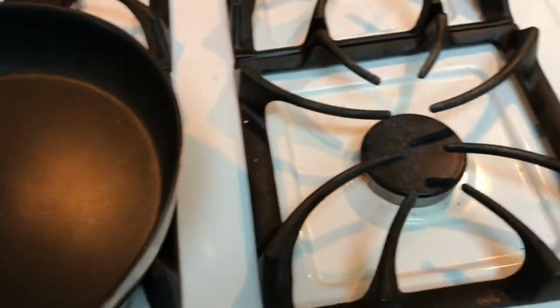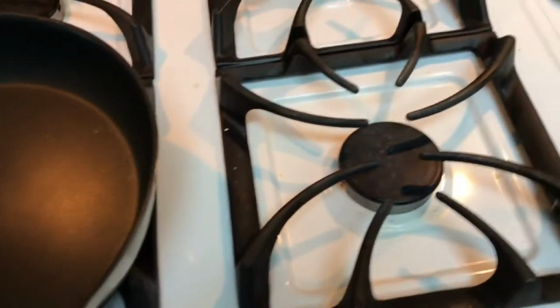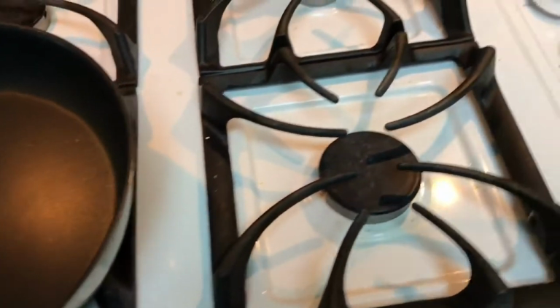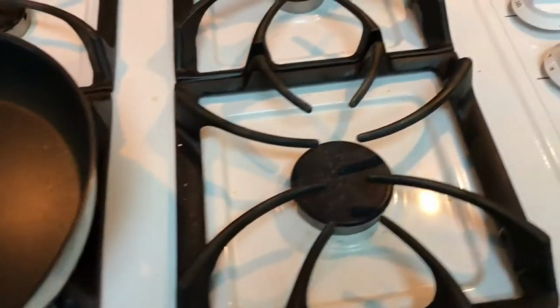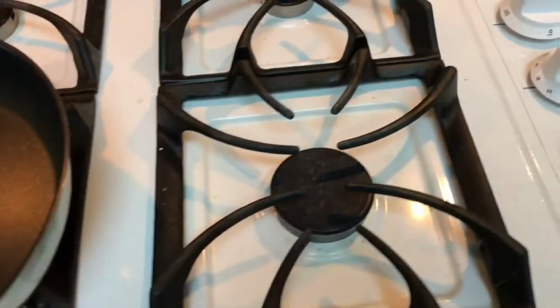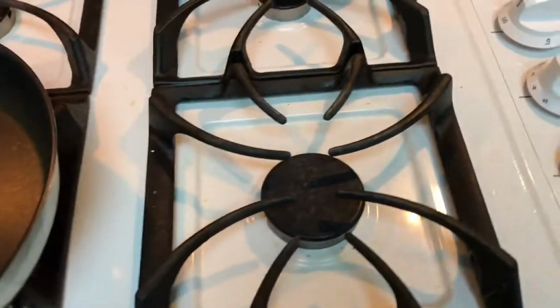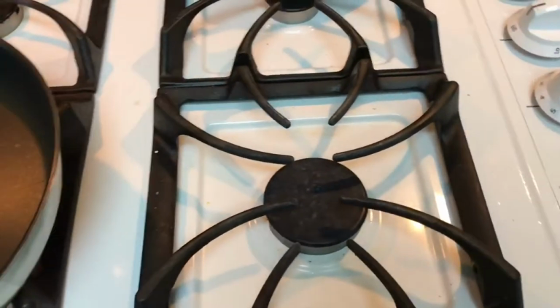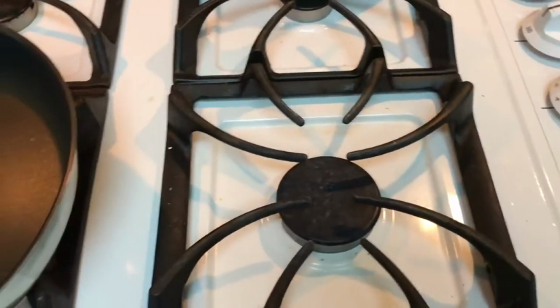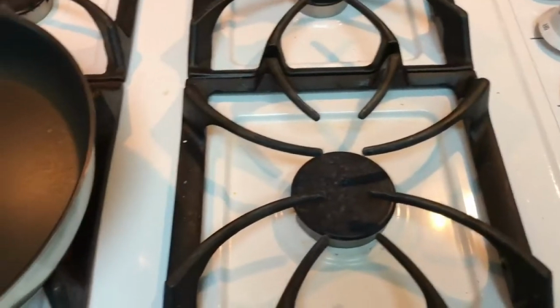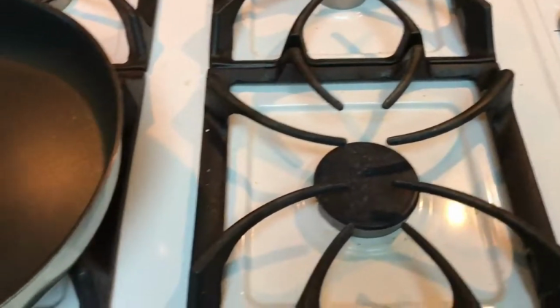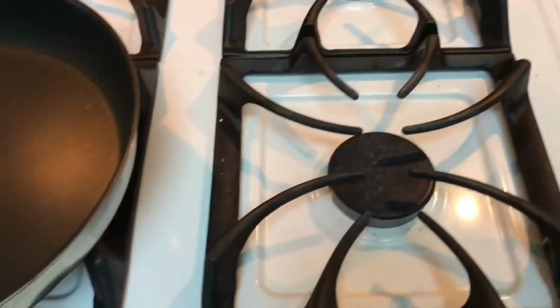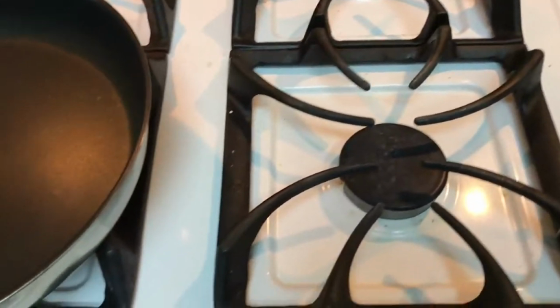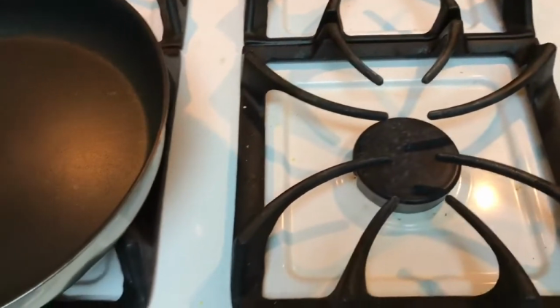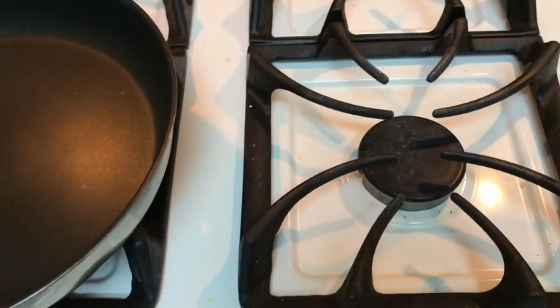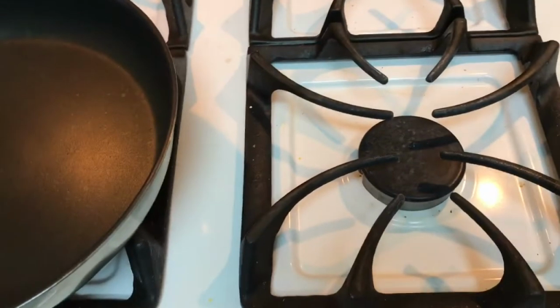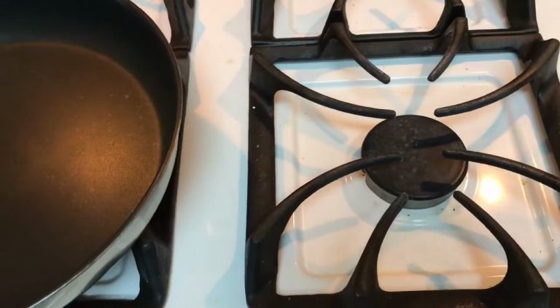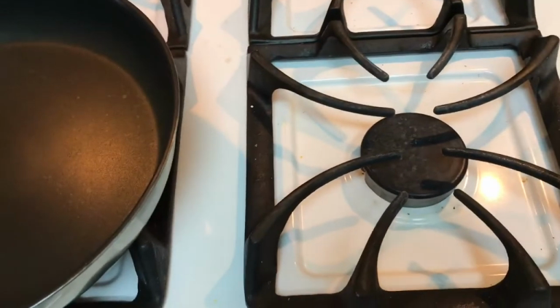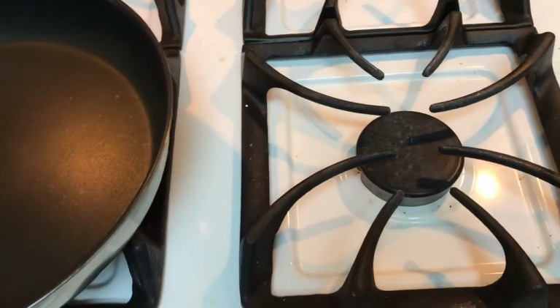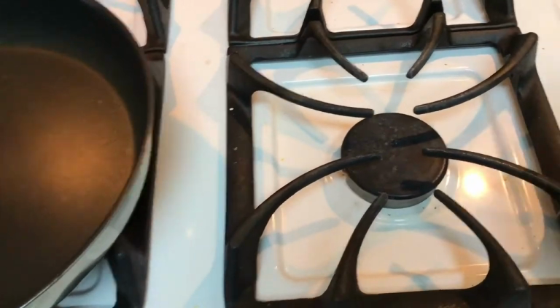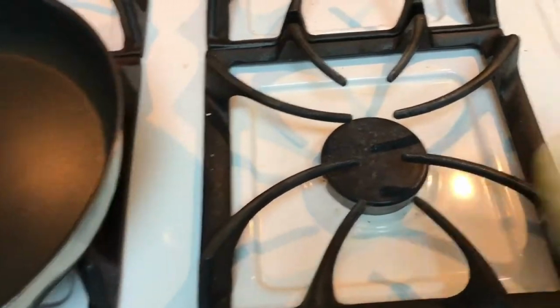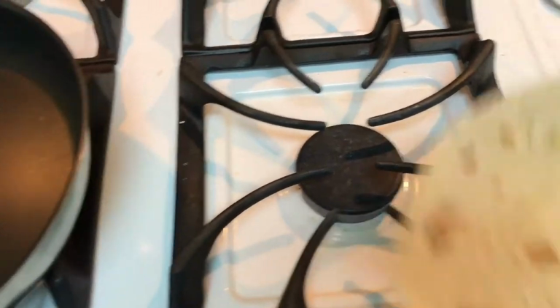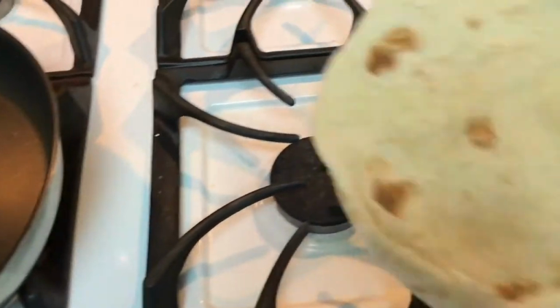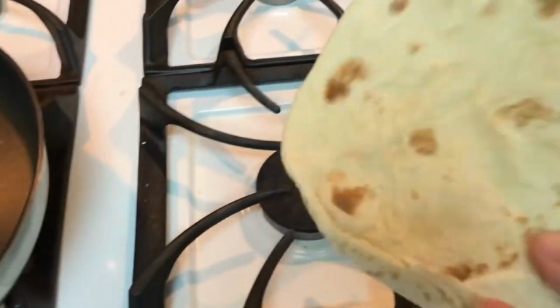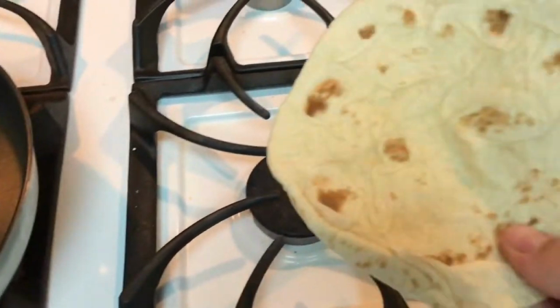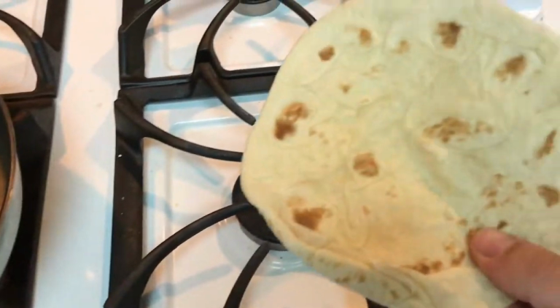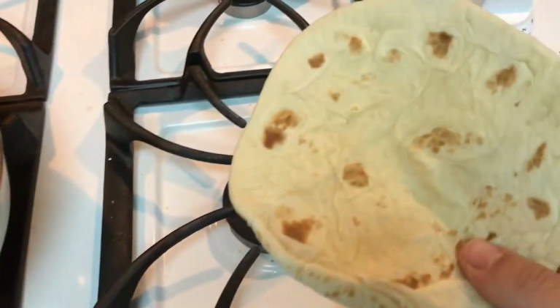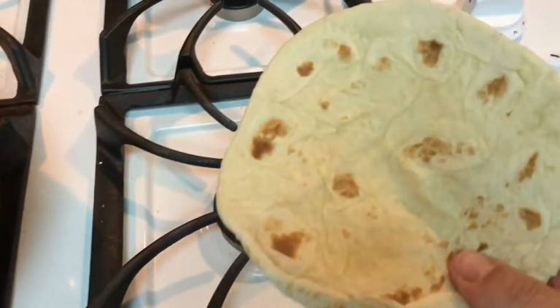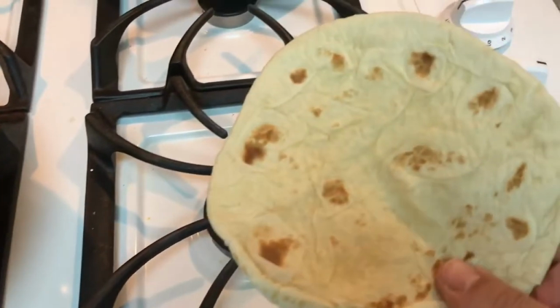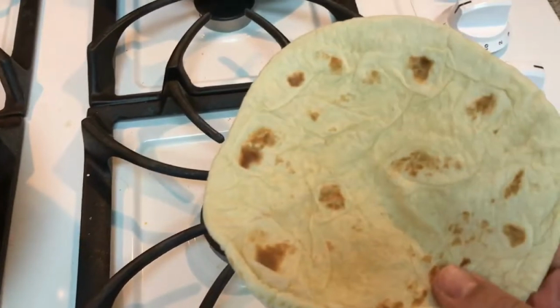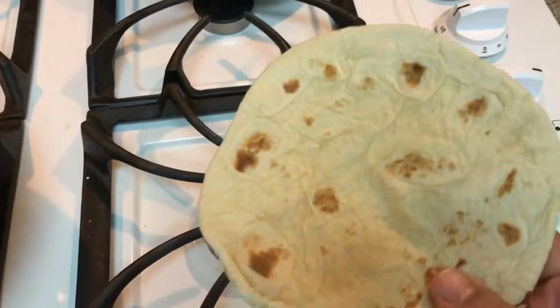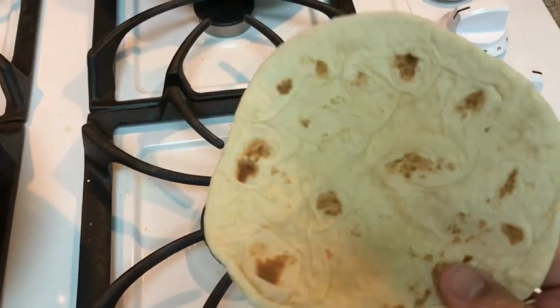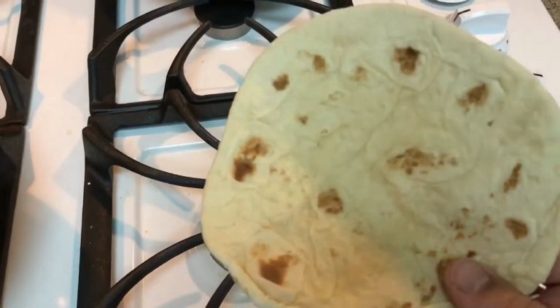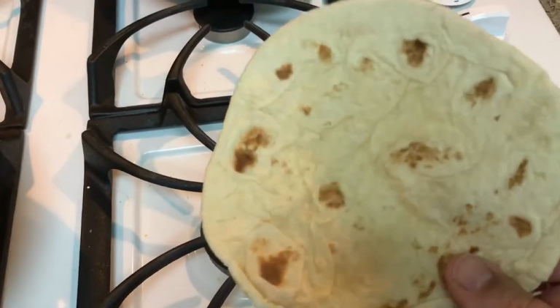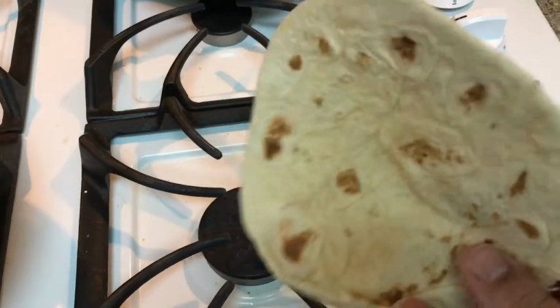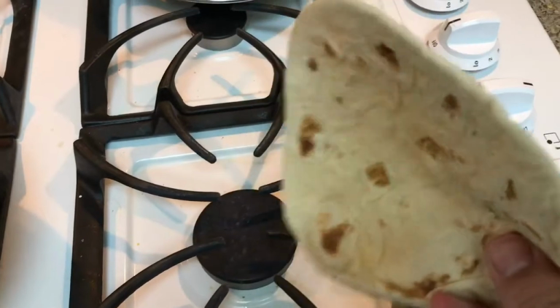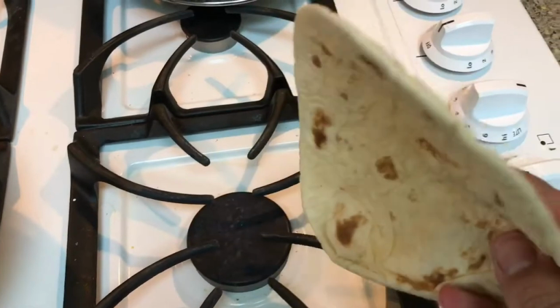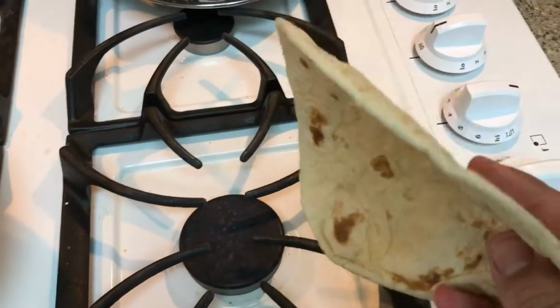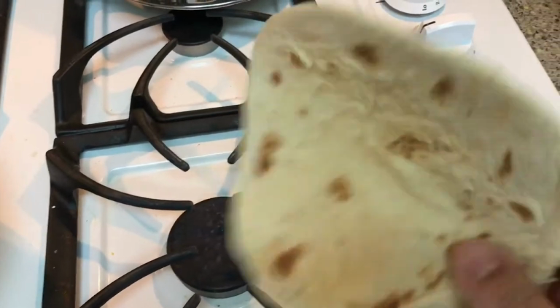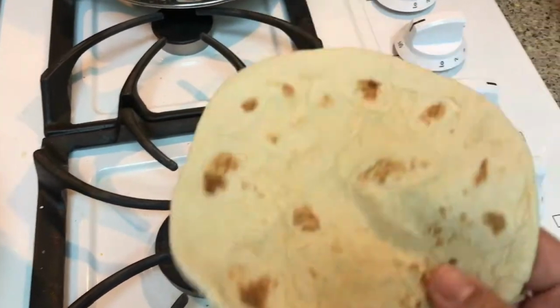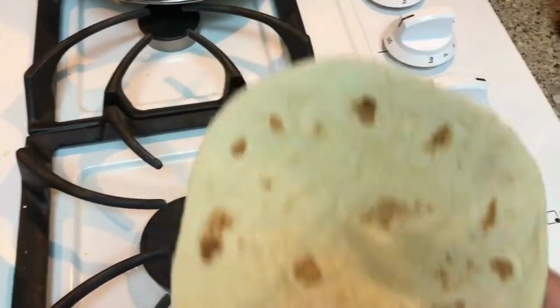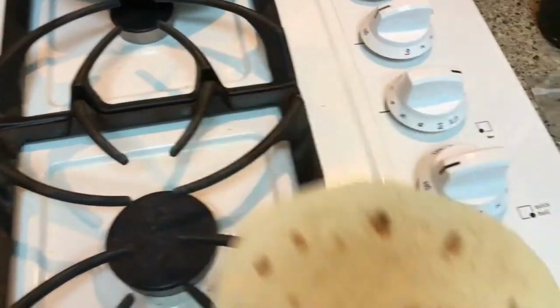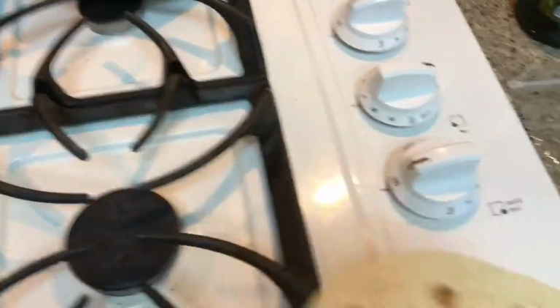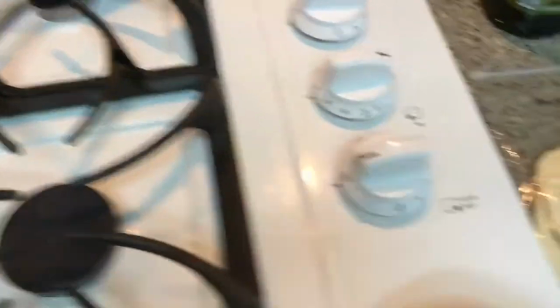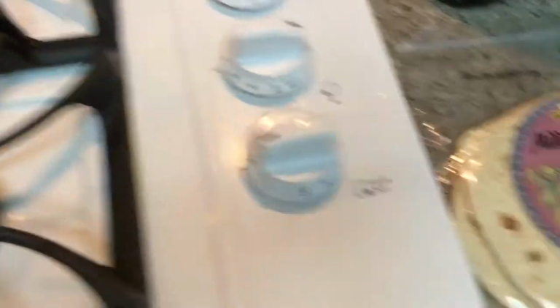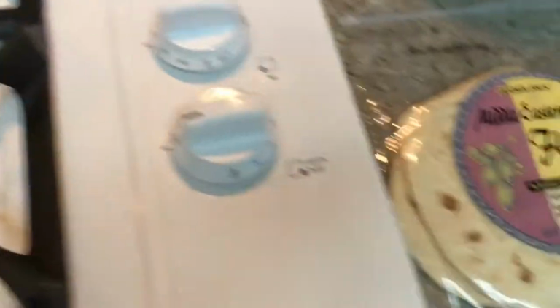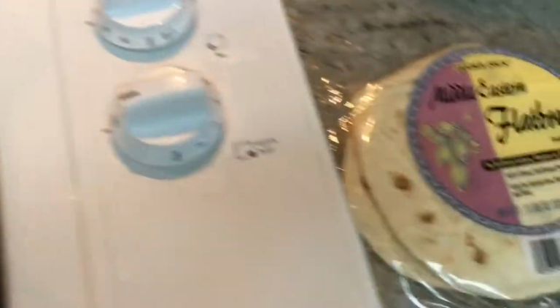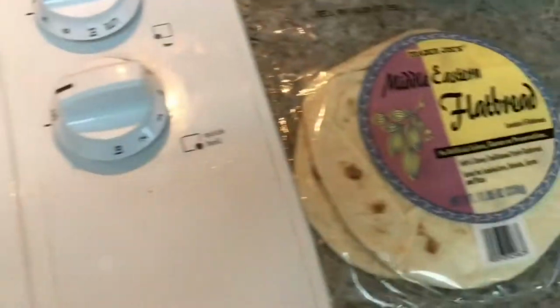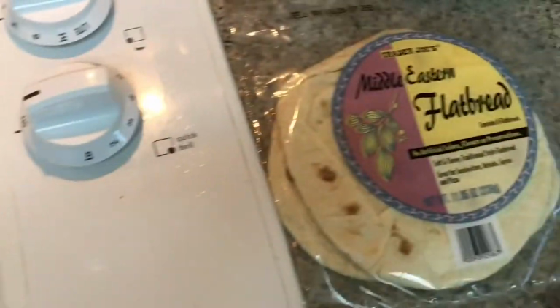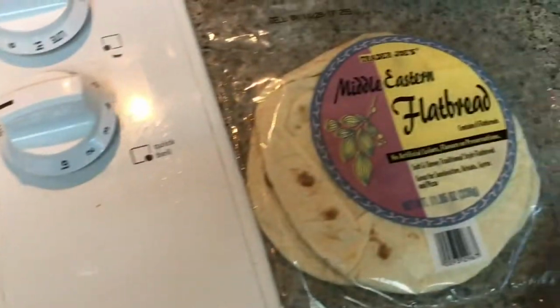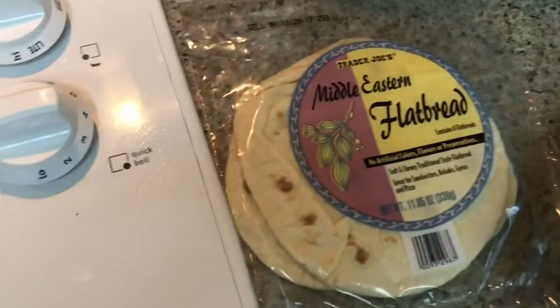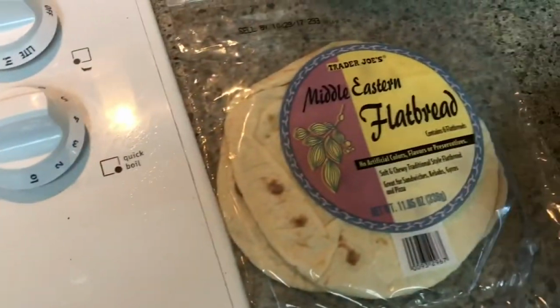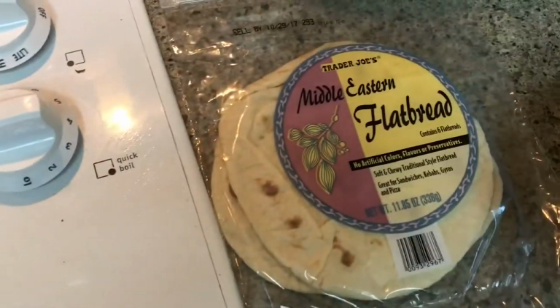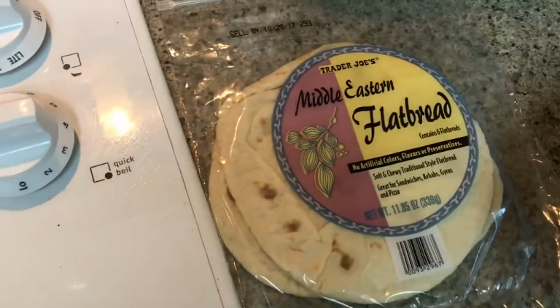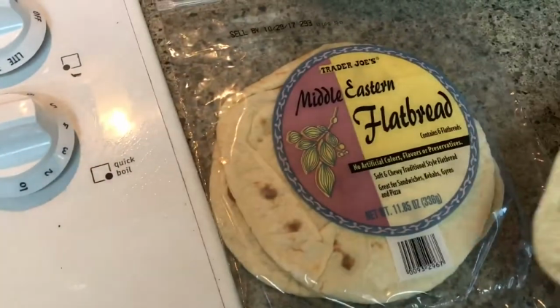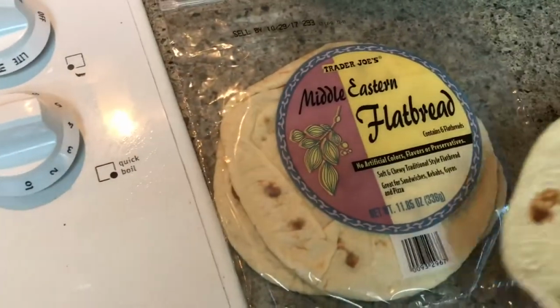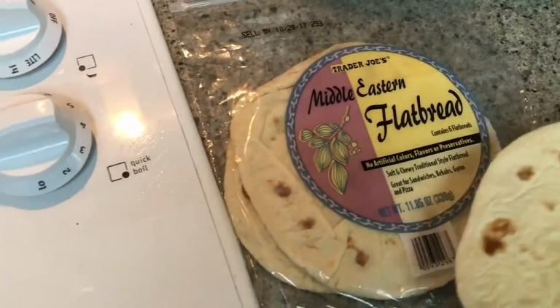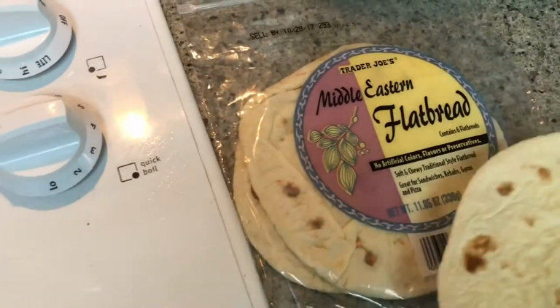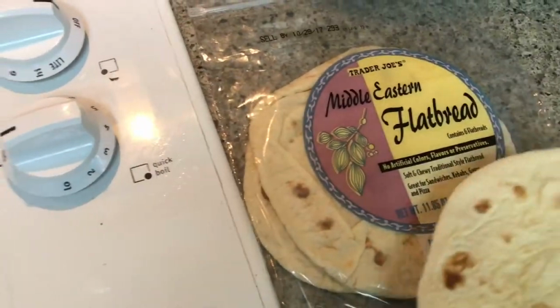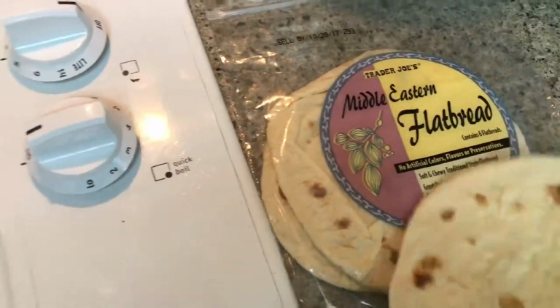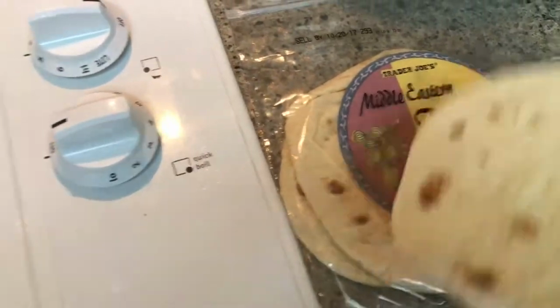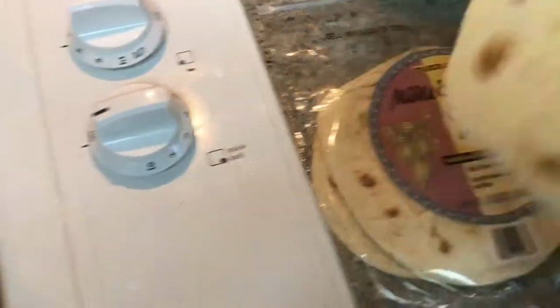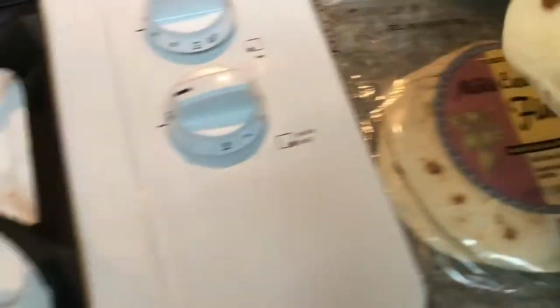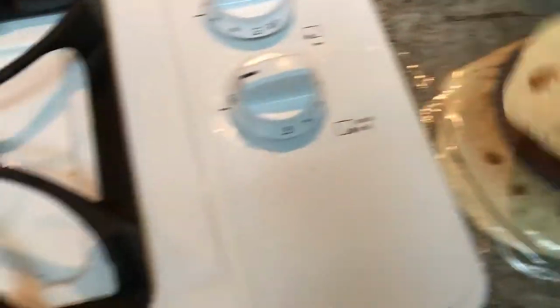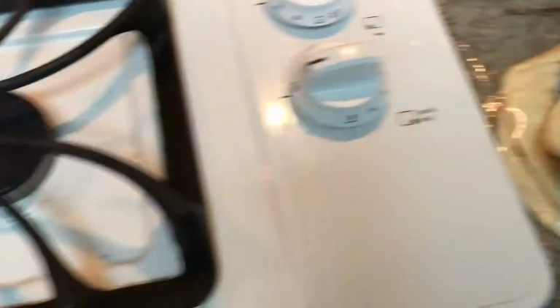The easiest way I found out is you just get the Middle Eastern flatbread. I got this from Trader Joe's — just get a pack.